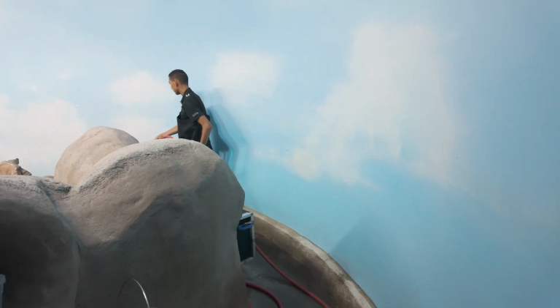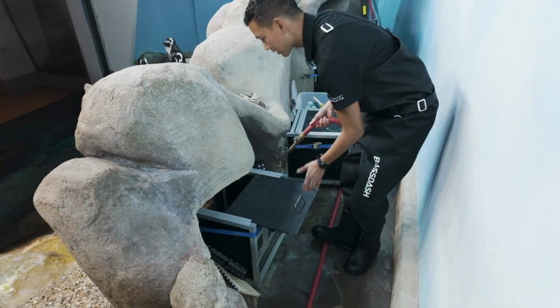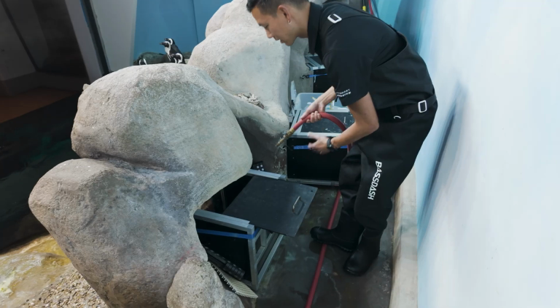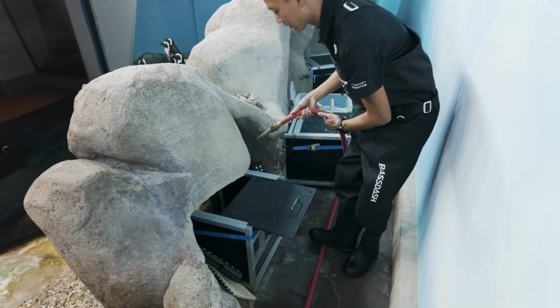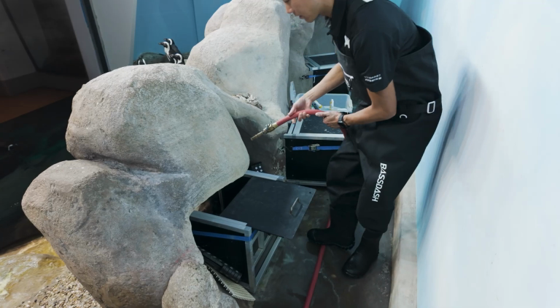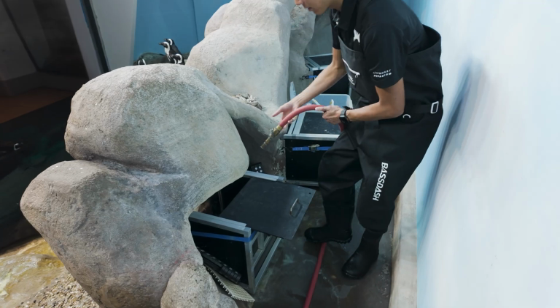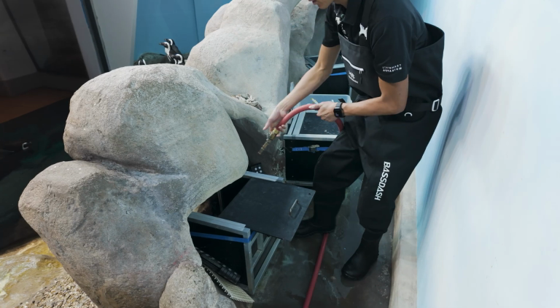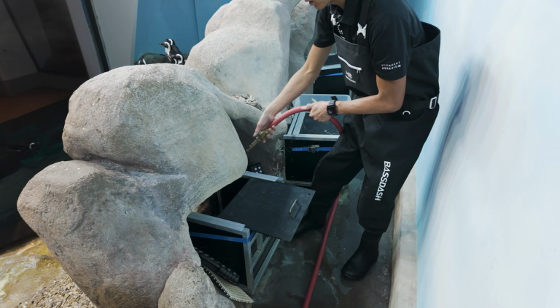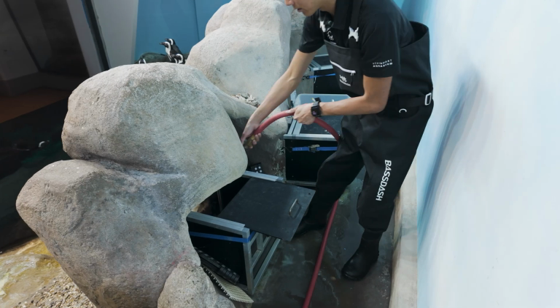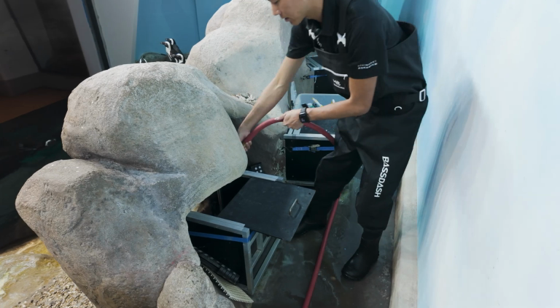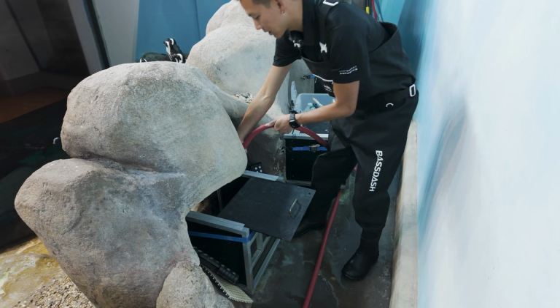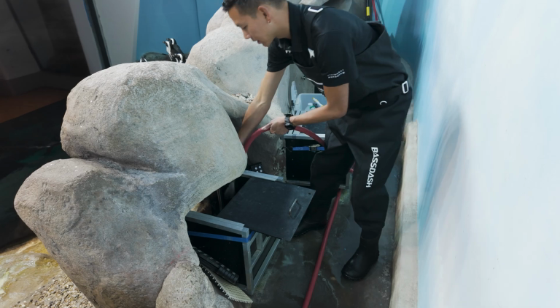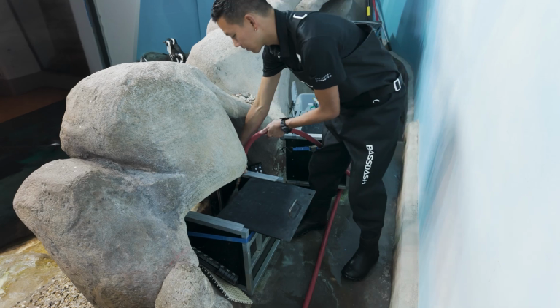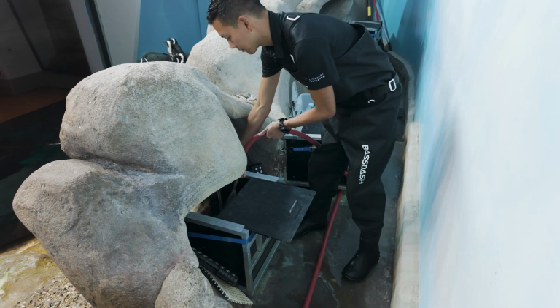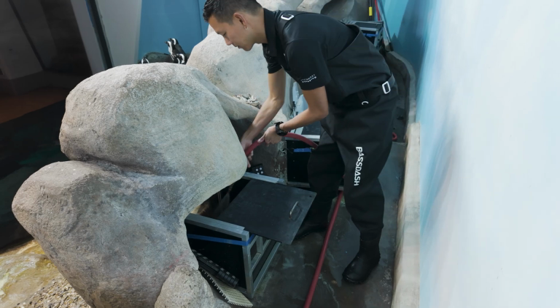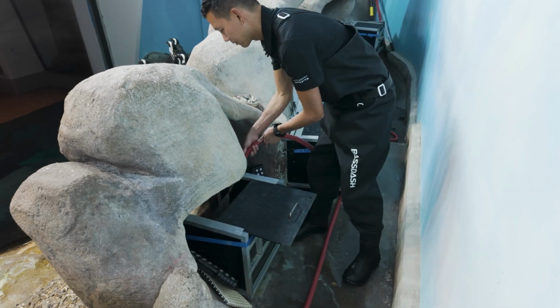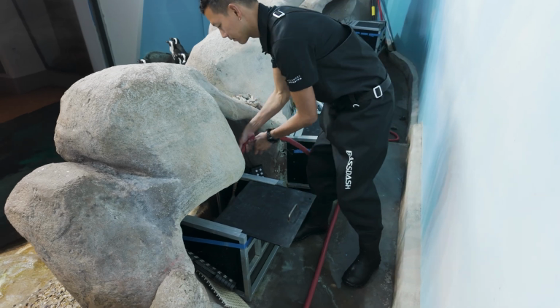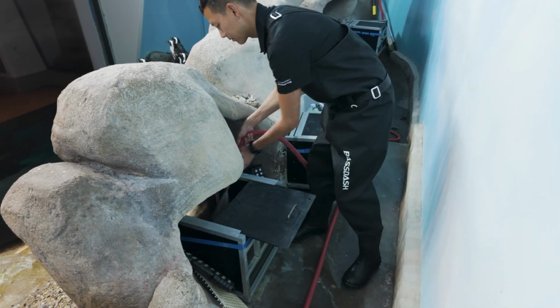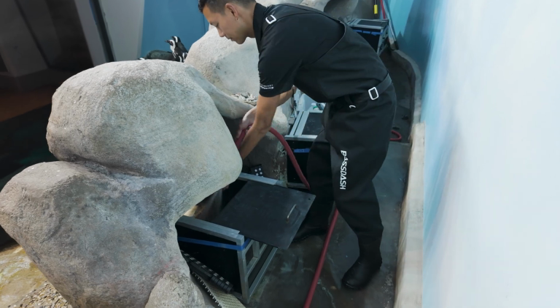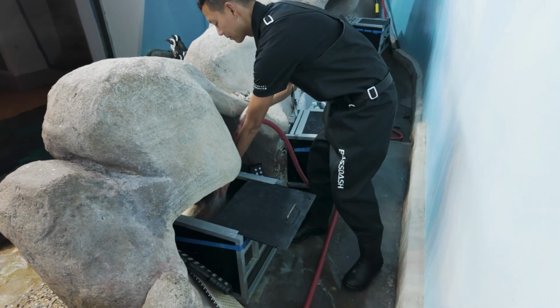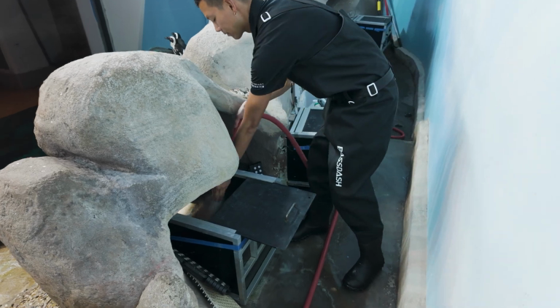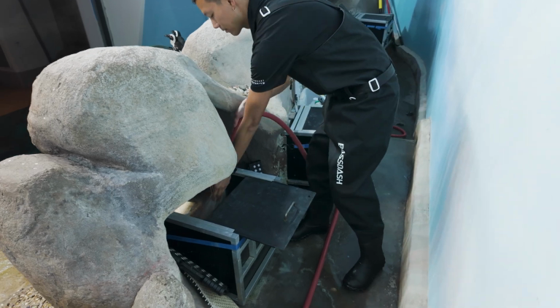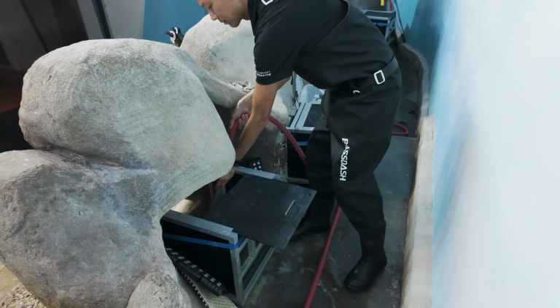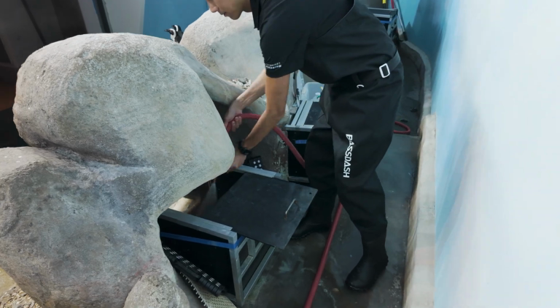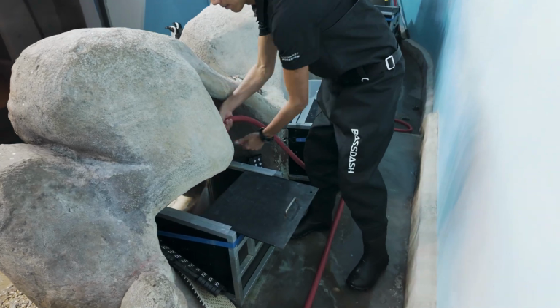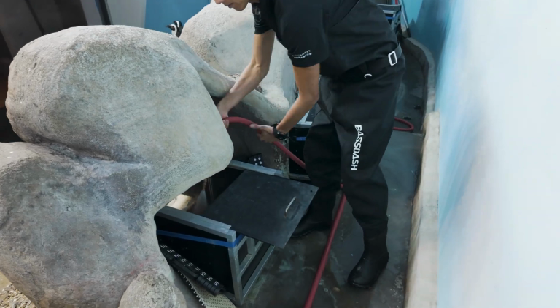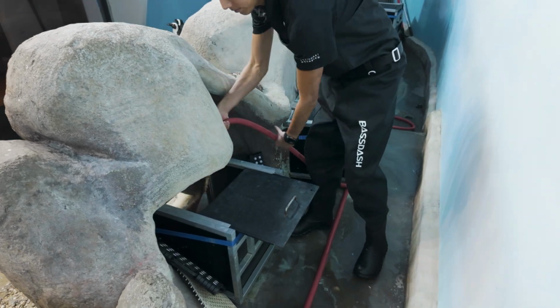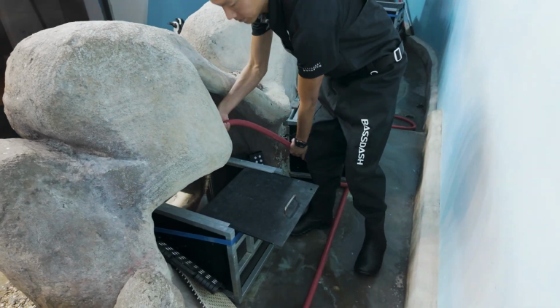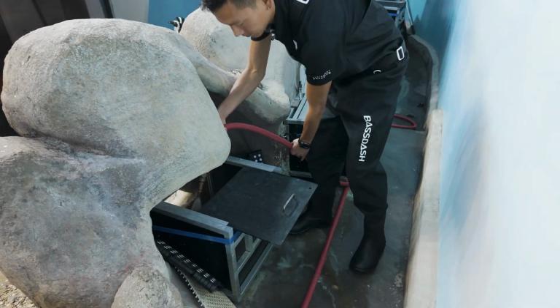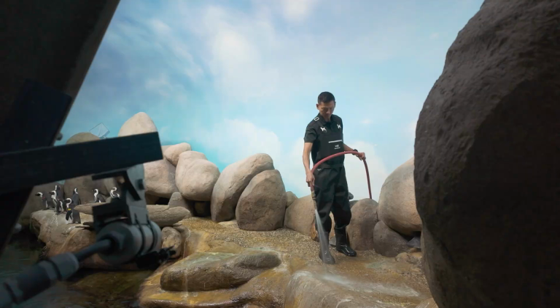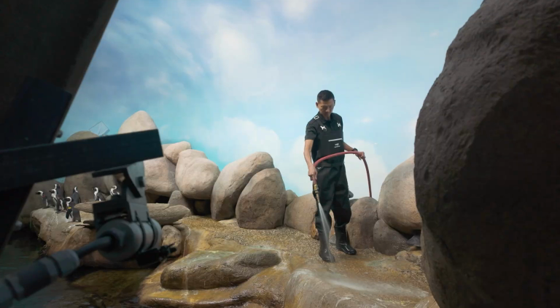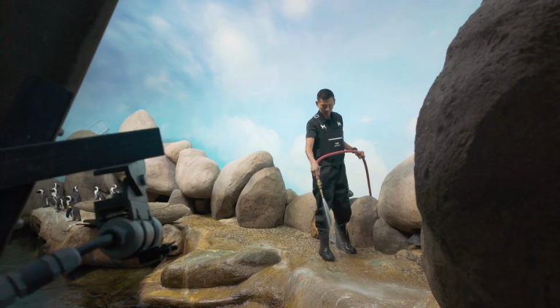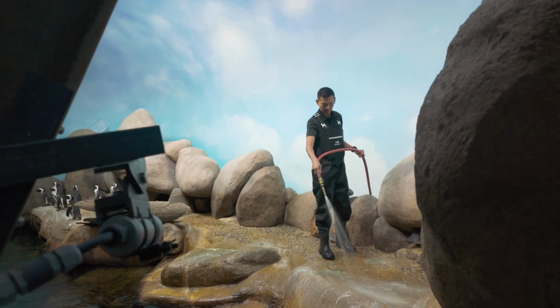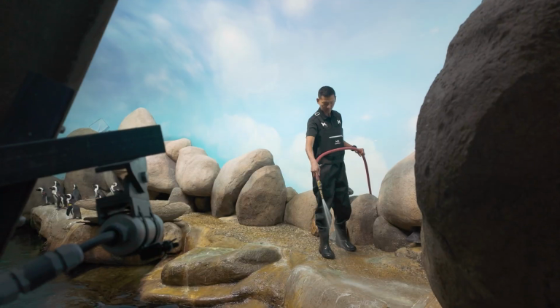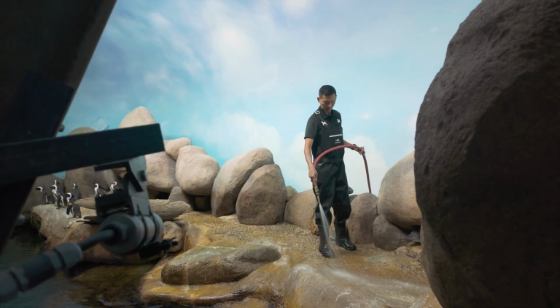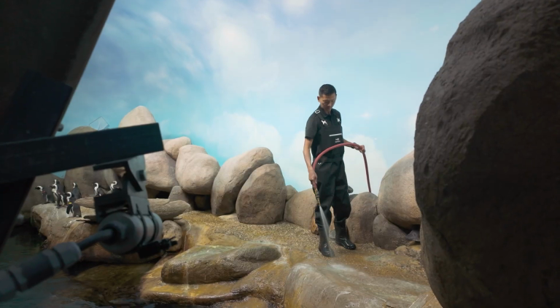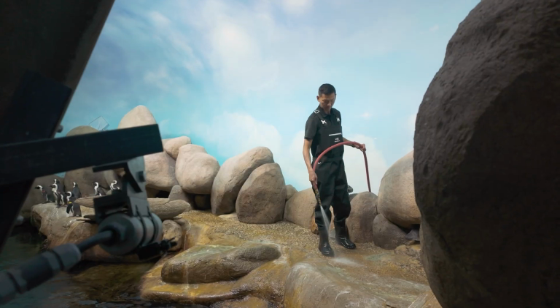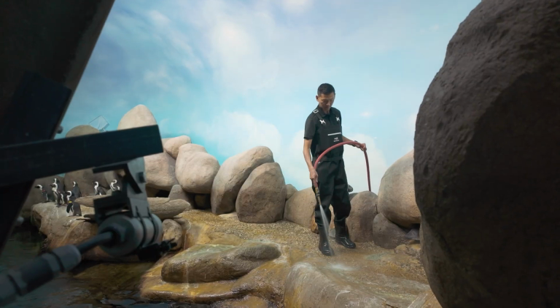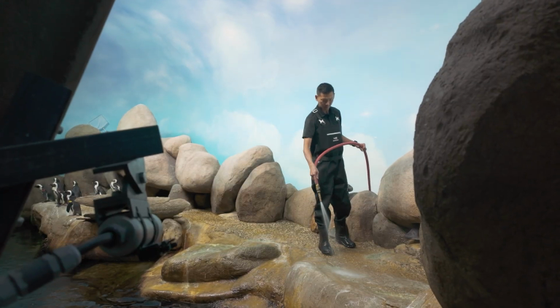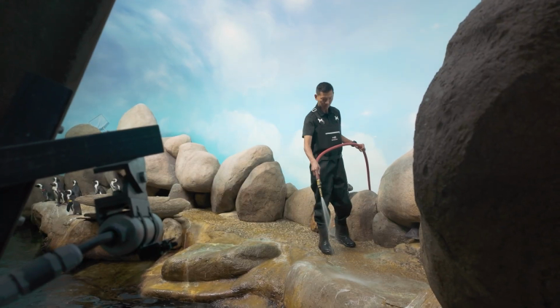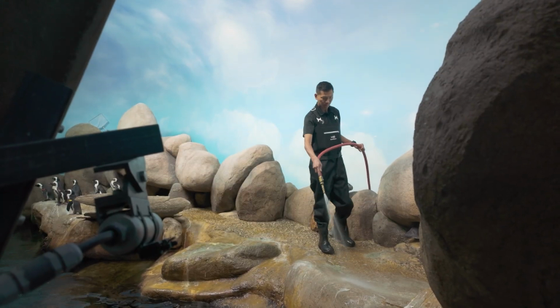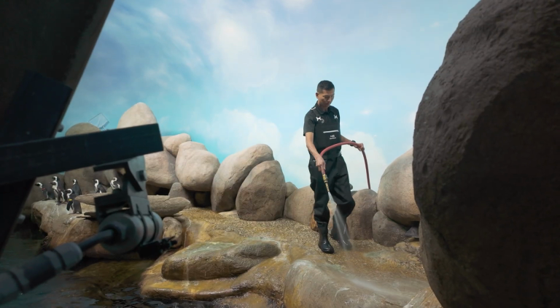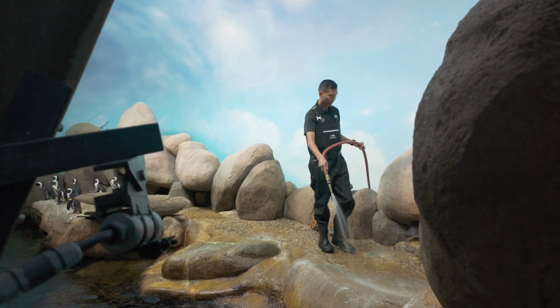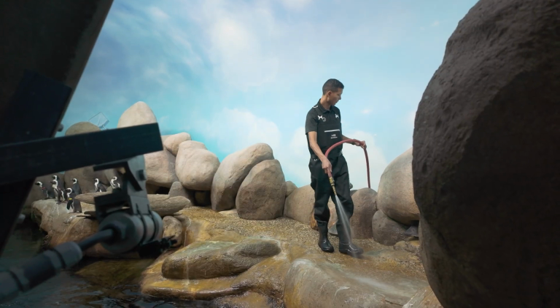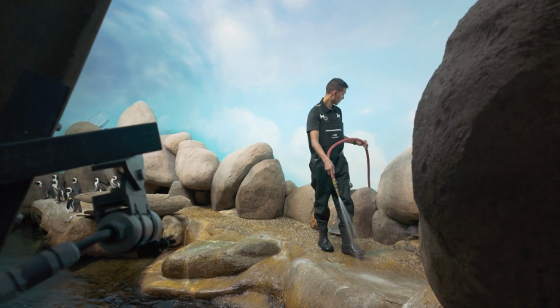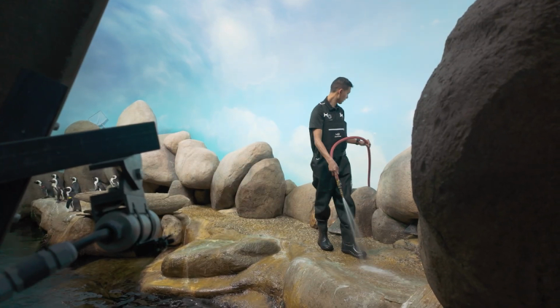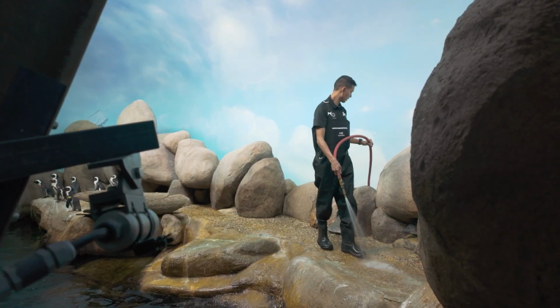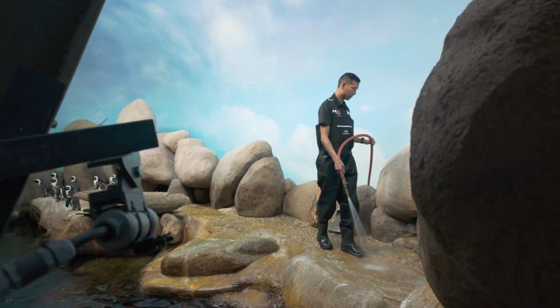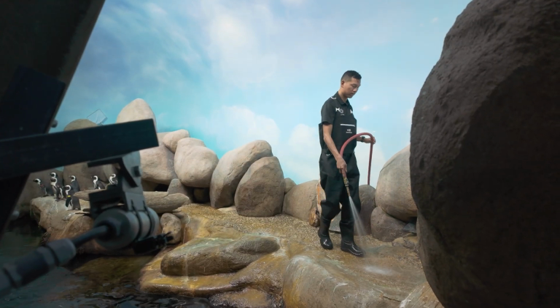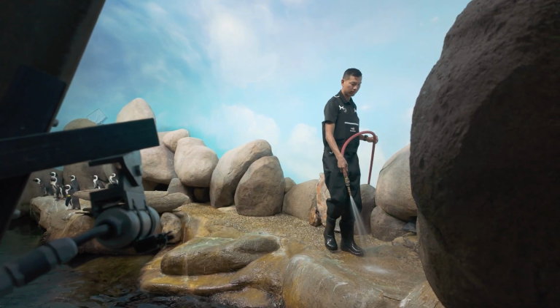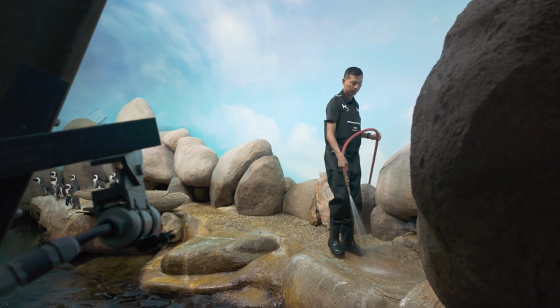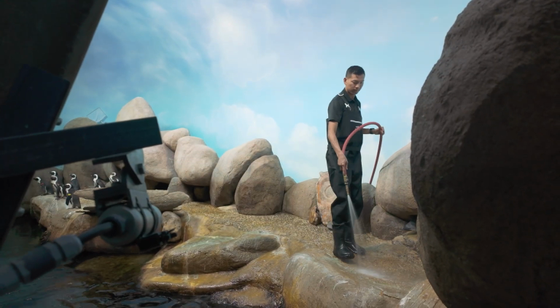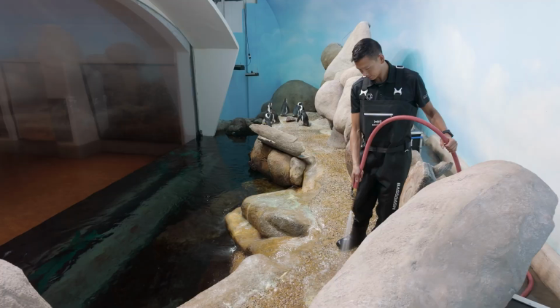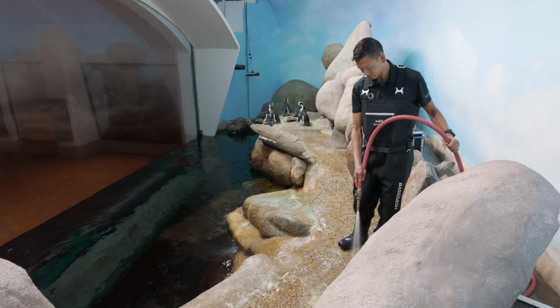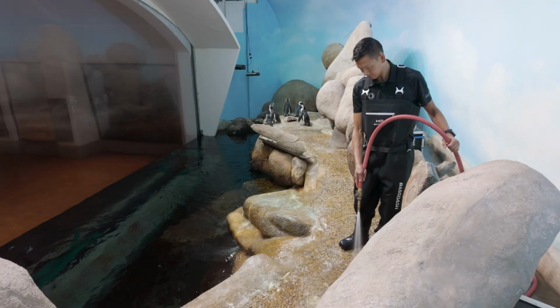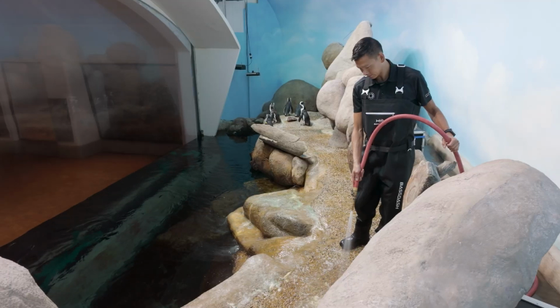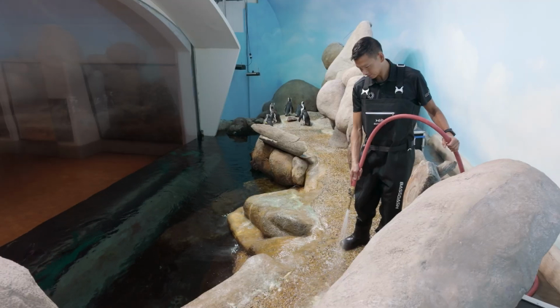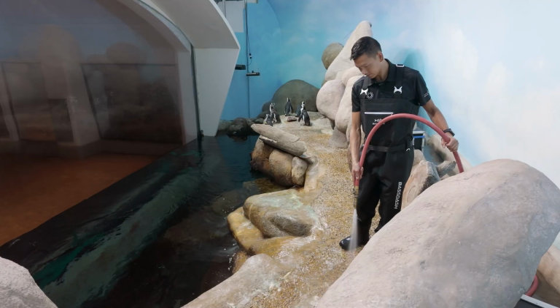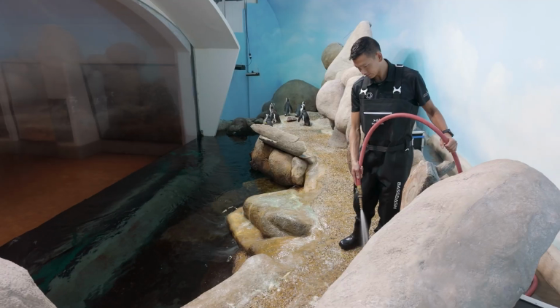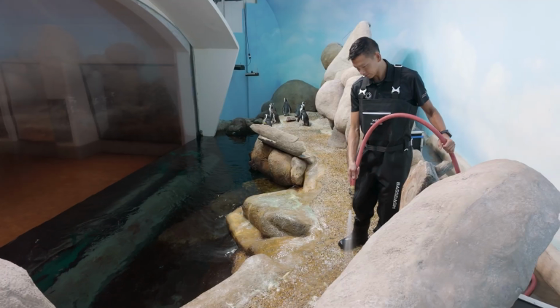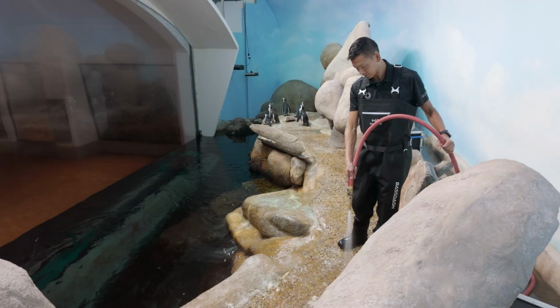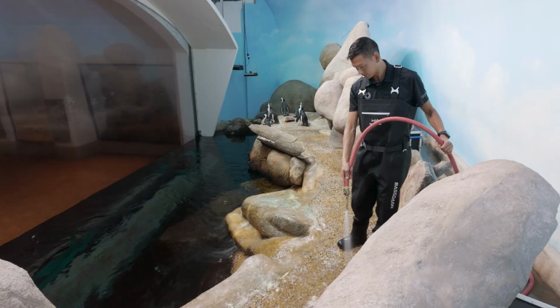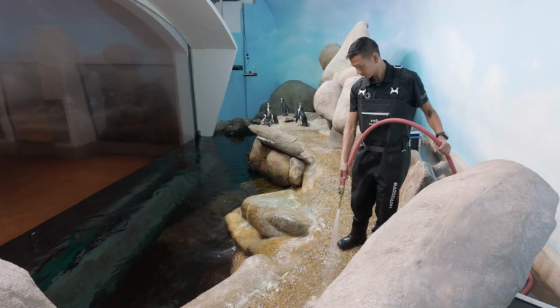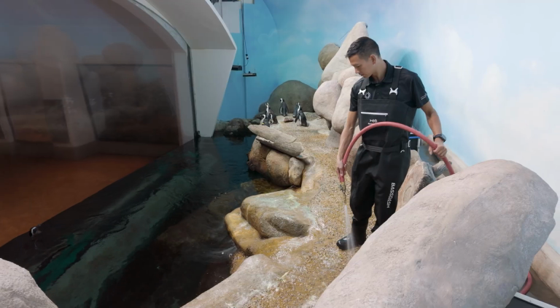Our birds eat a lot of fish, so they do produce a lot of waste, which means that we are cleaning our African penguin habitat several times a day.